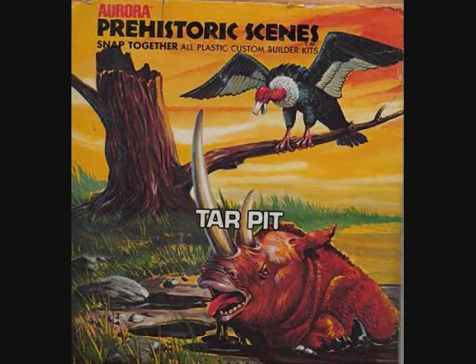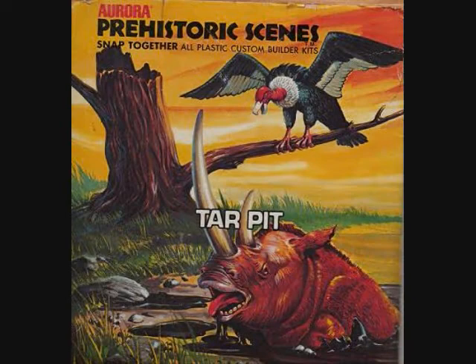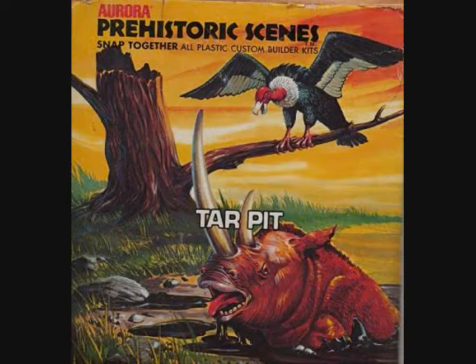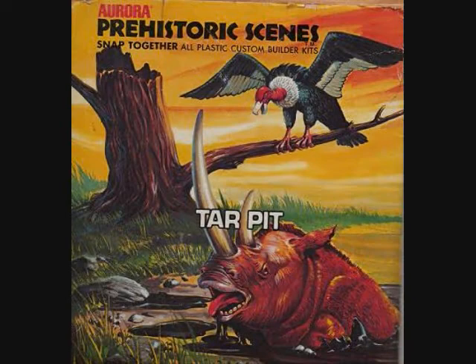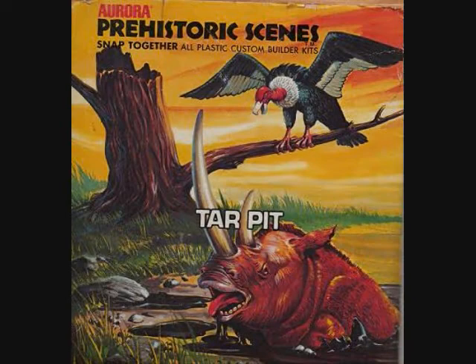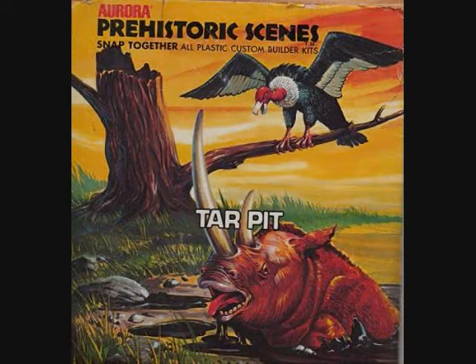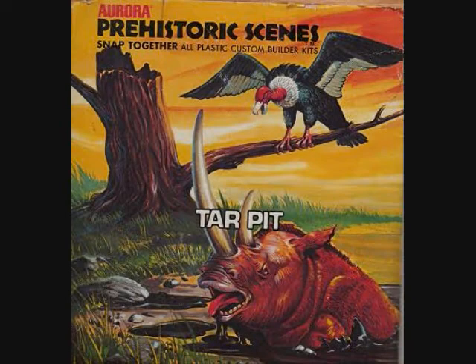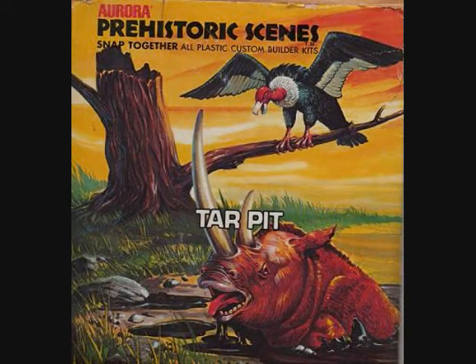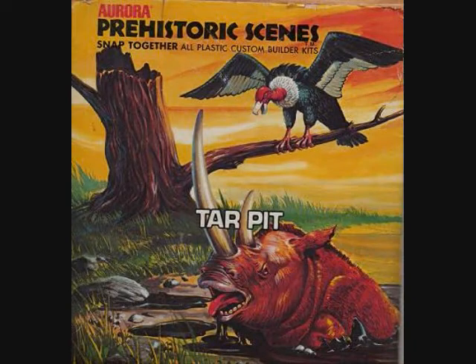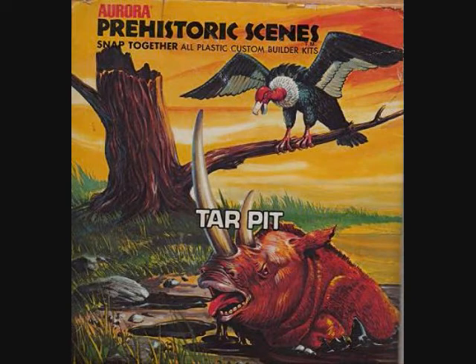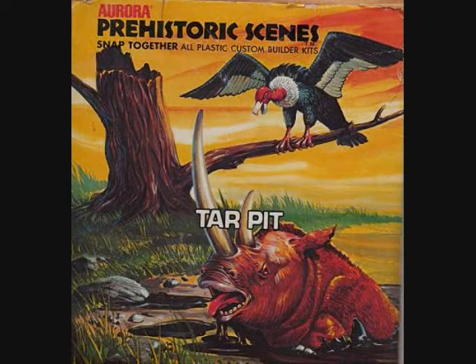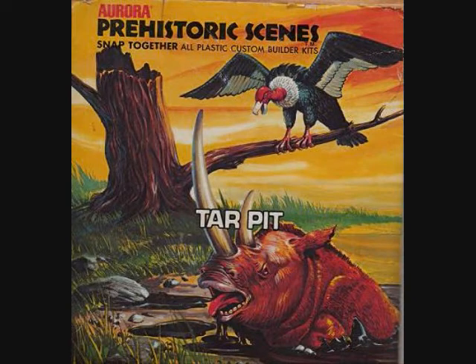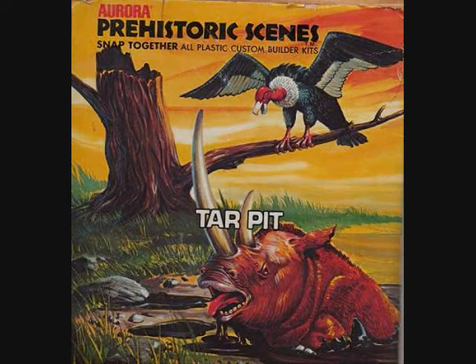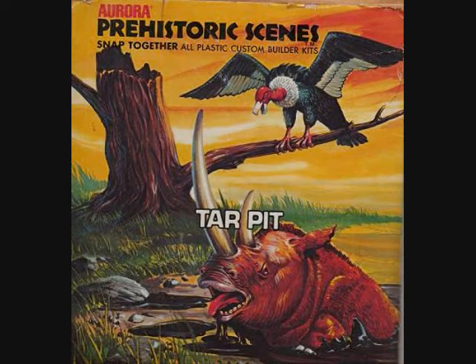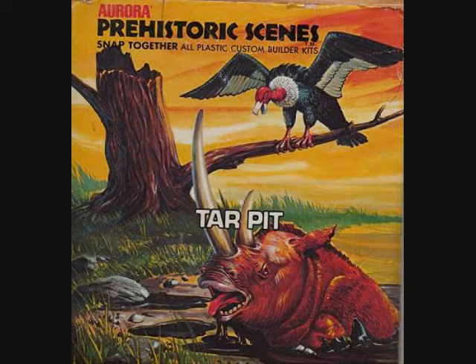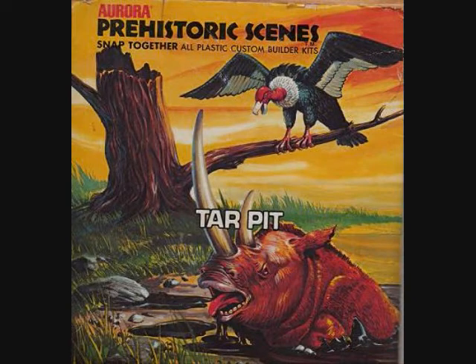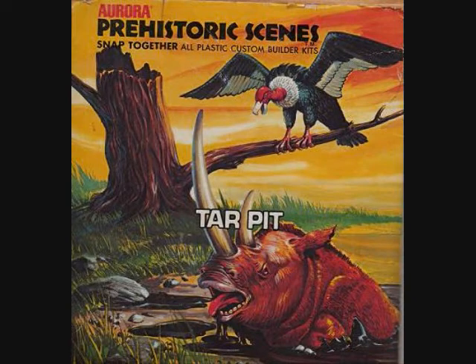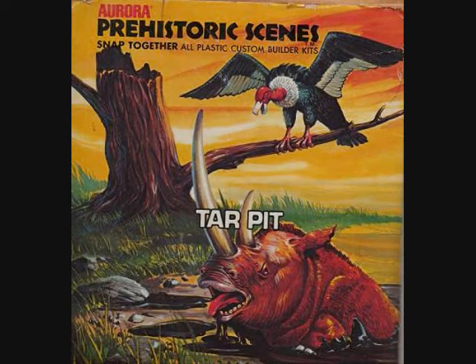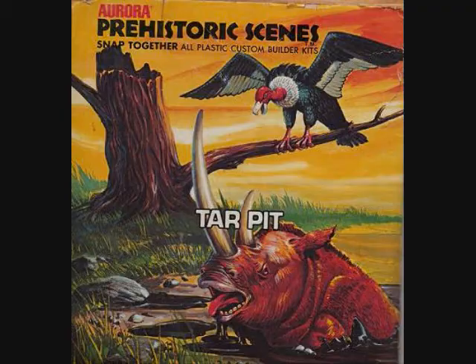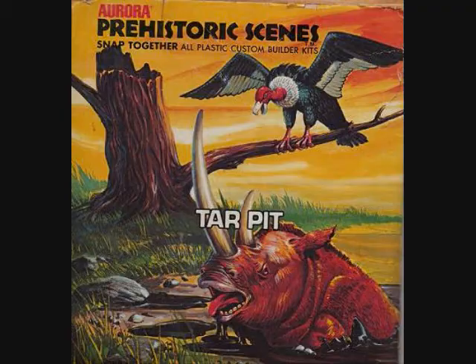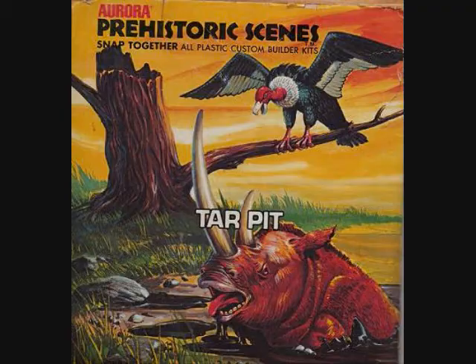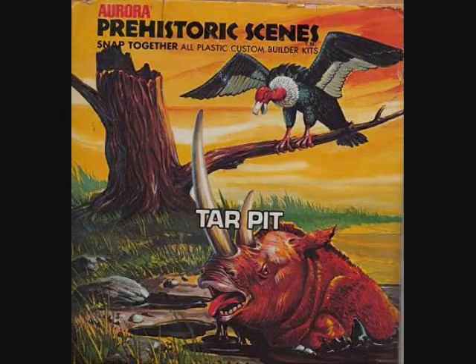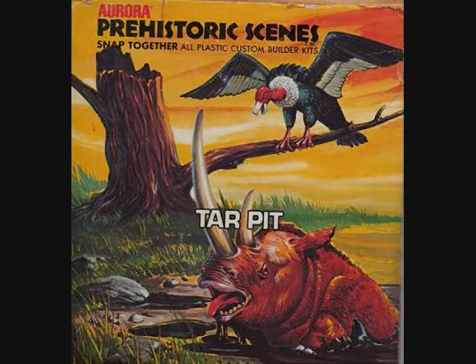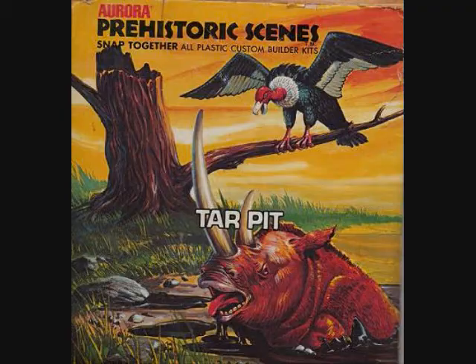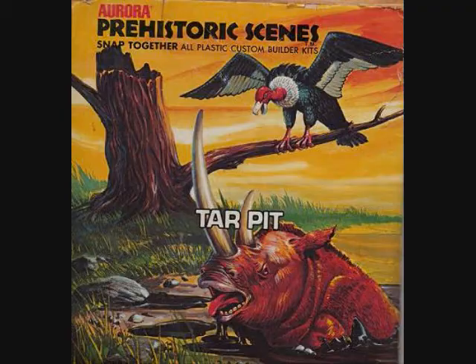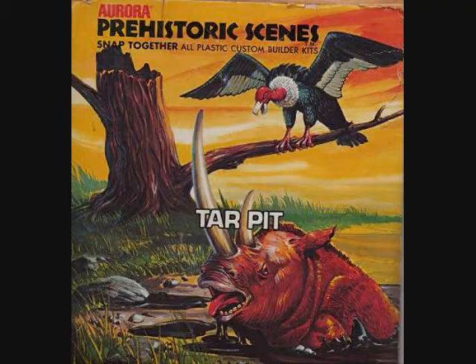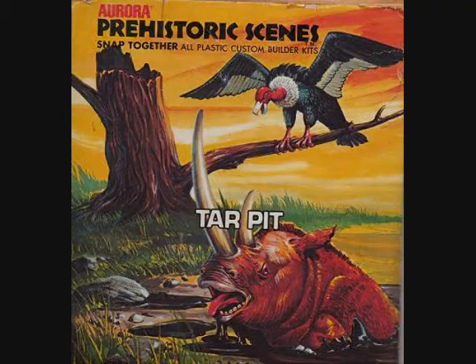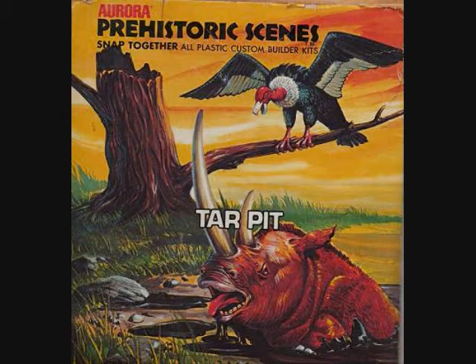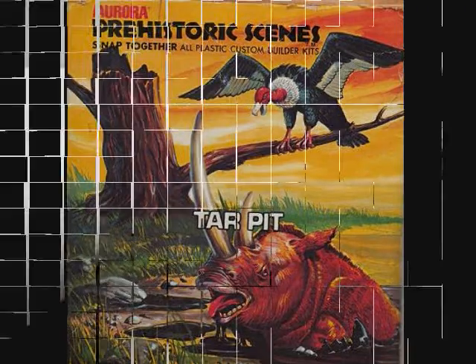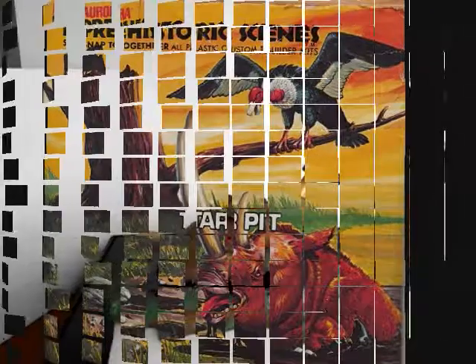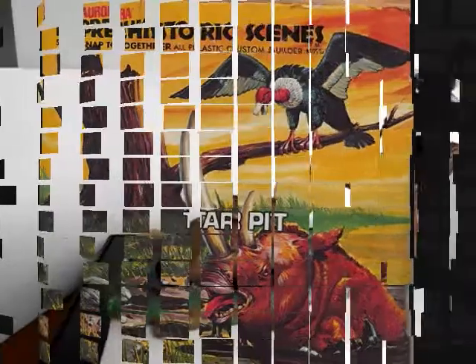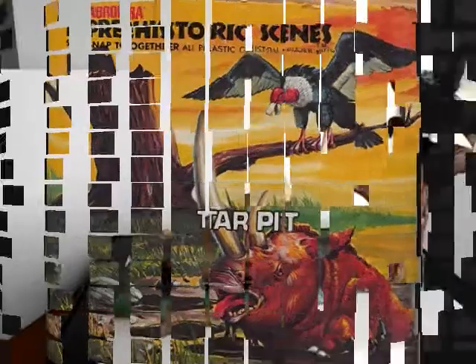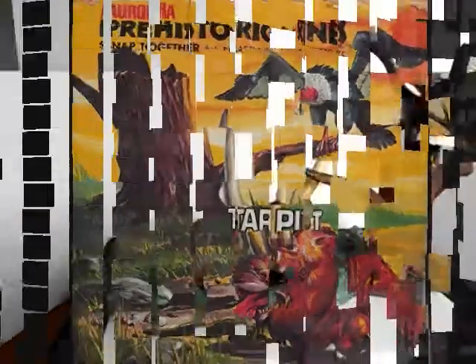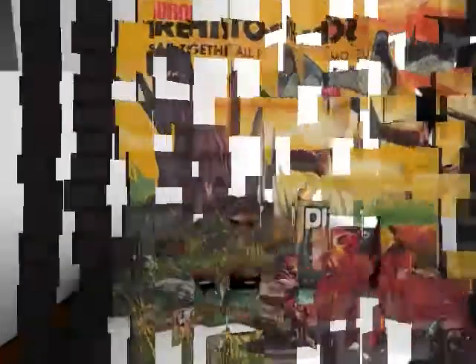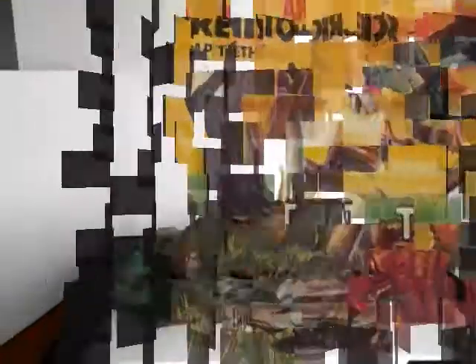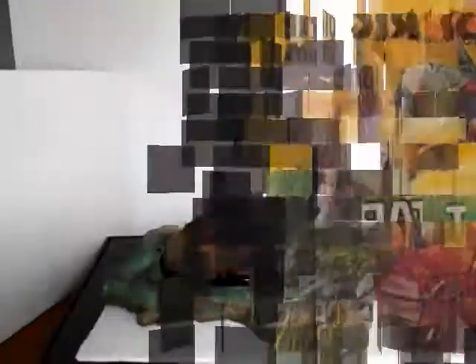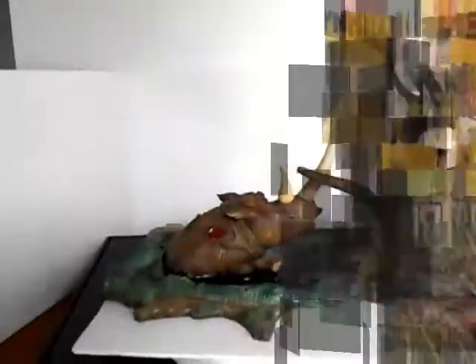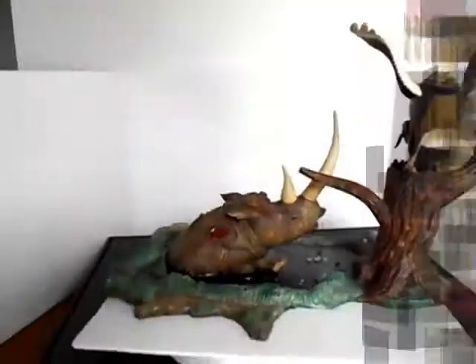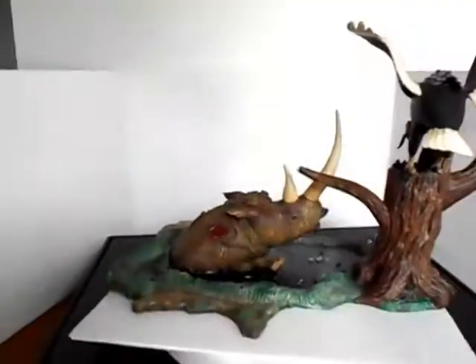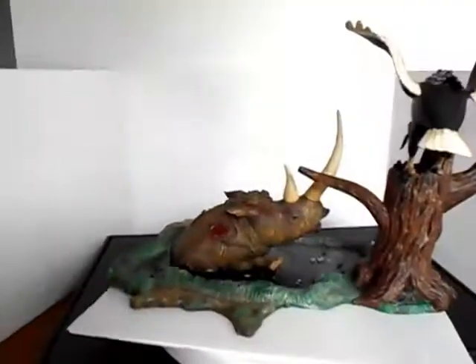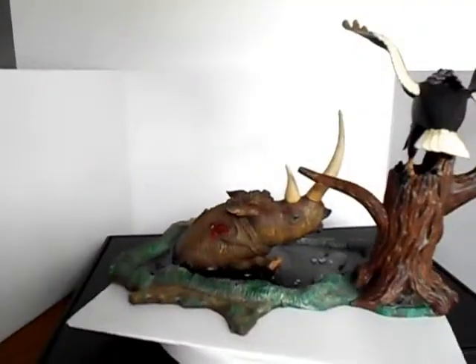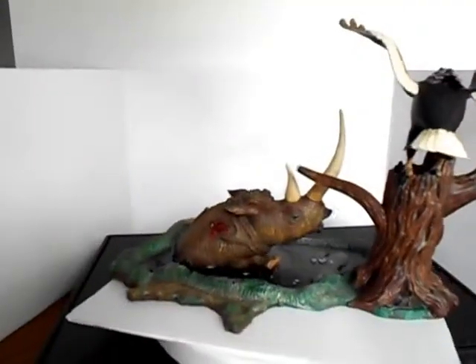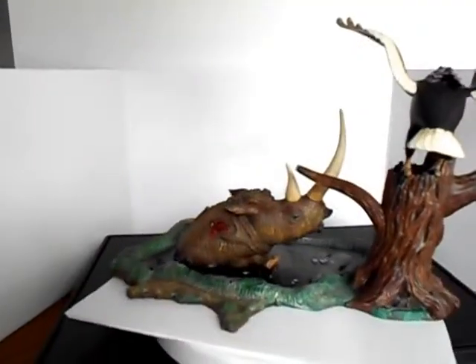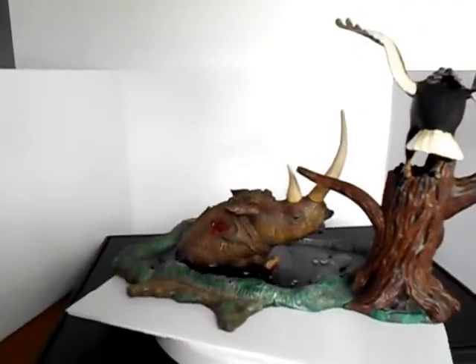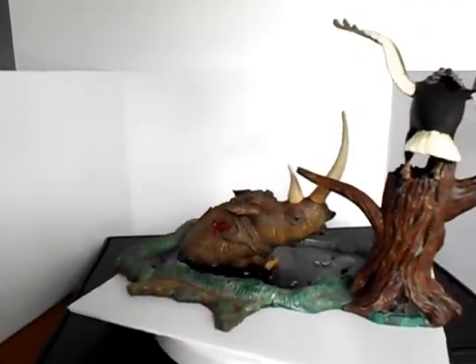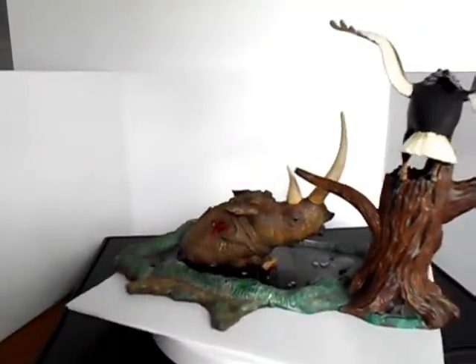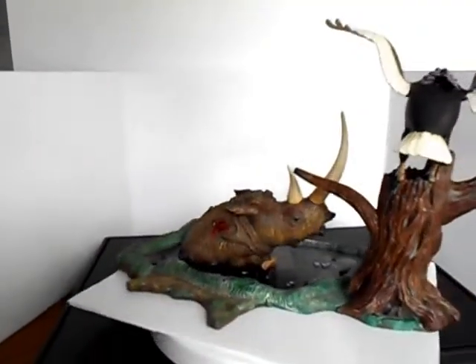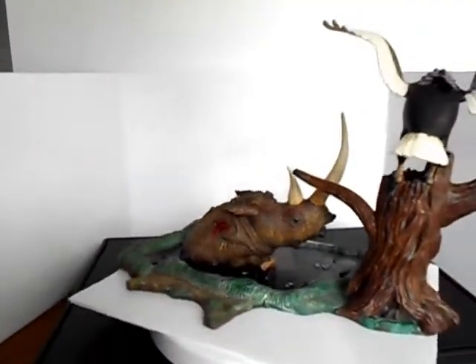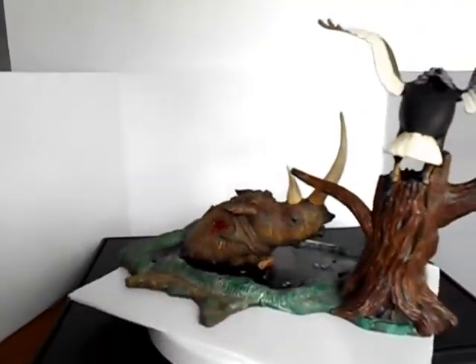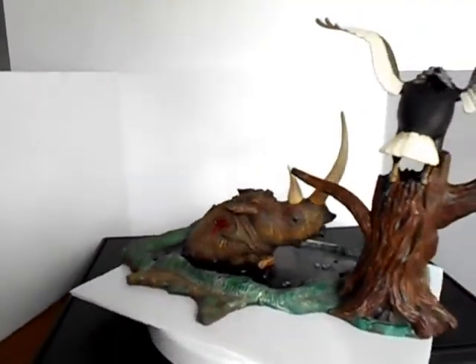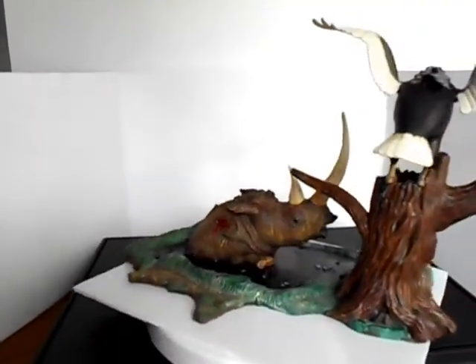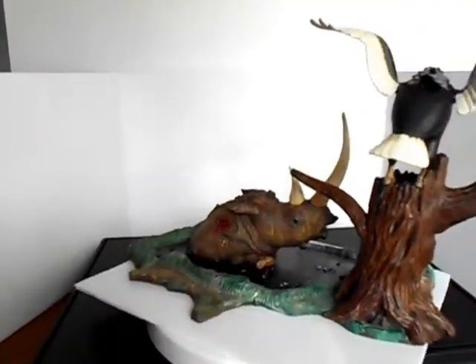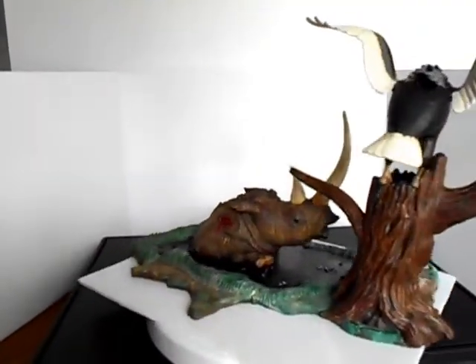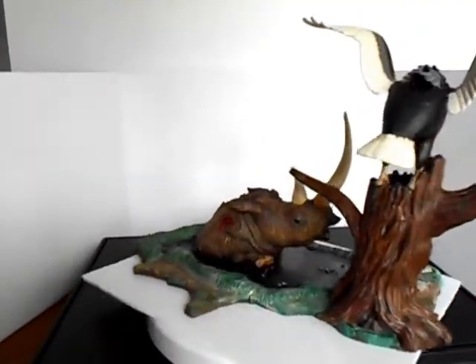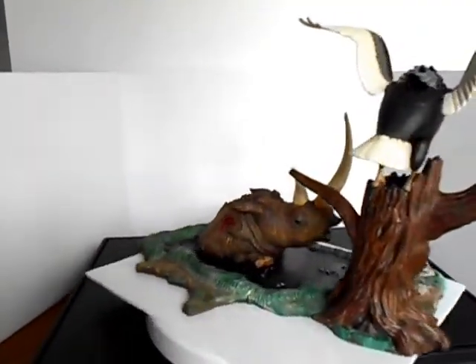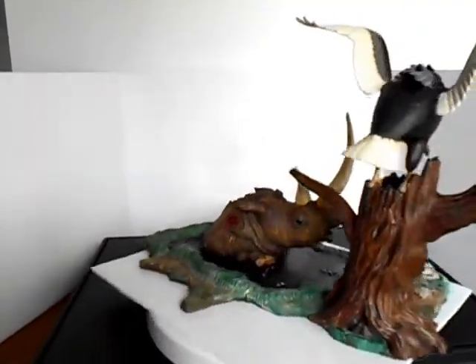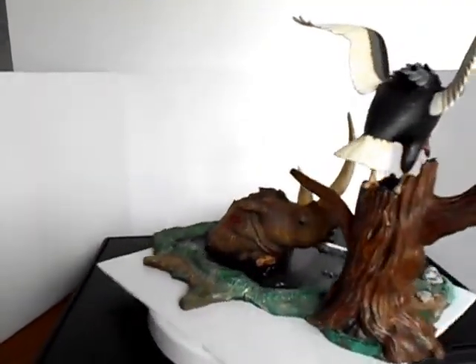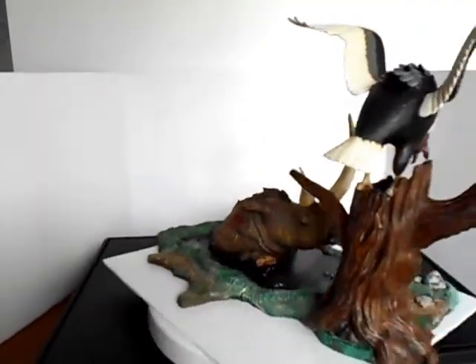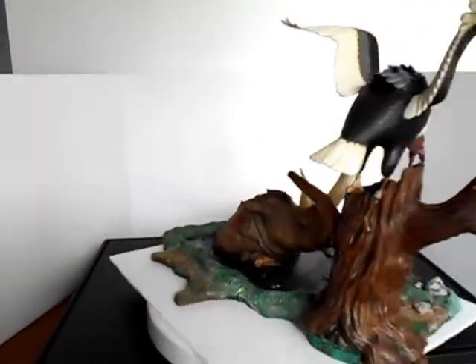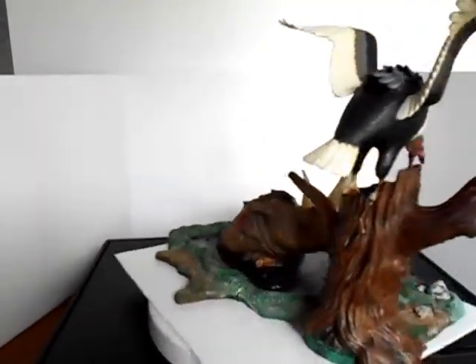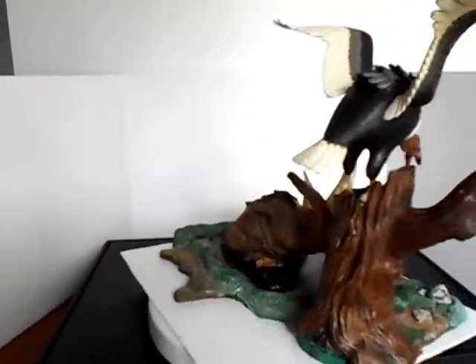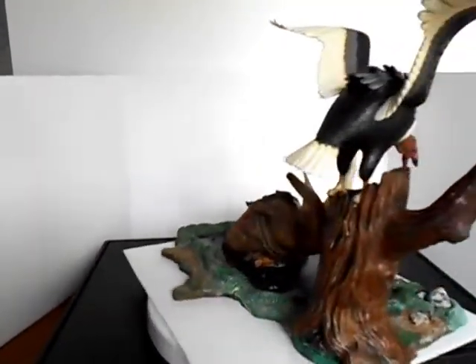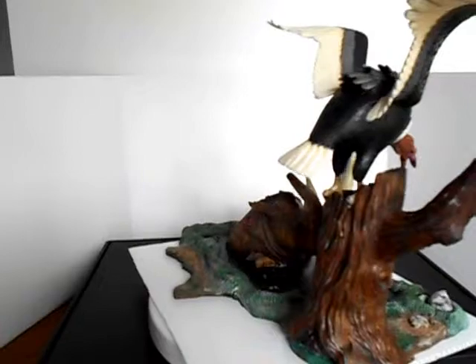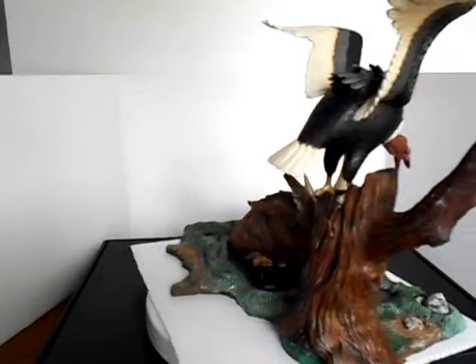The tar pit. The La Brea tar pits are still visible in L.A. County. But not the Woolly Rhino.